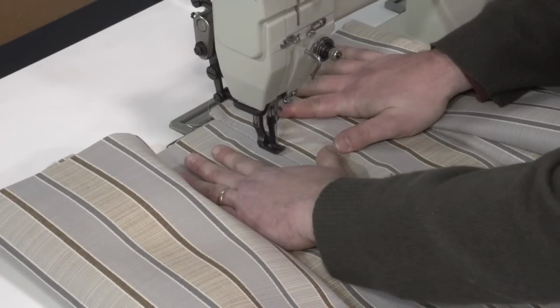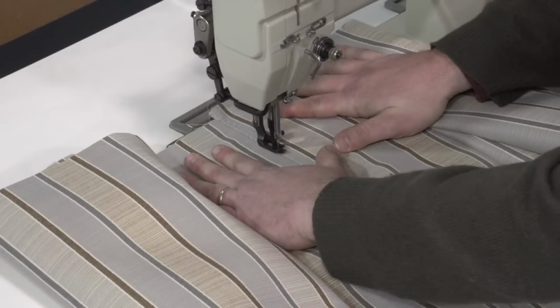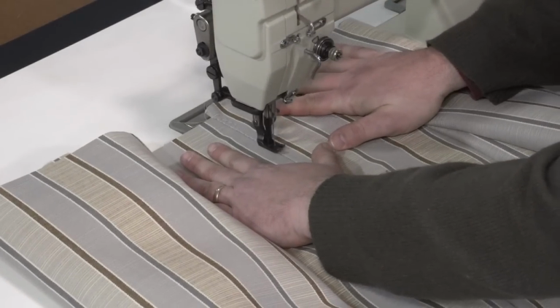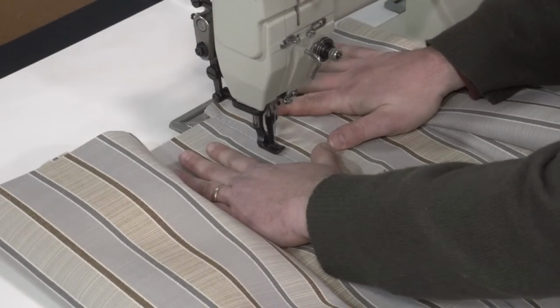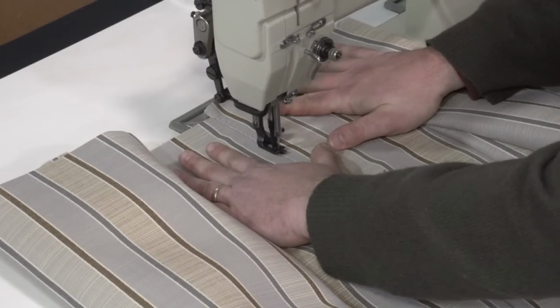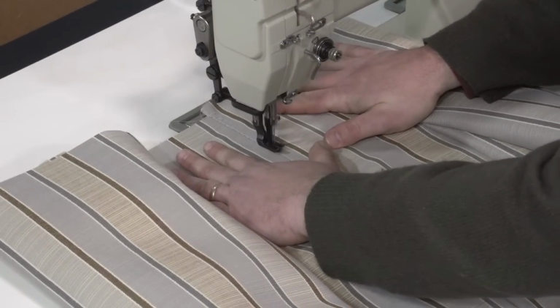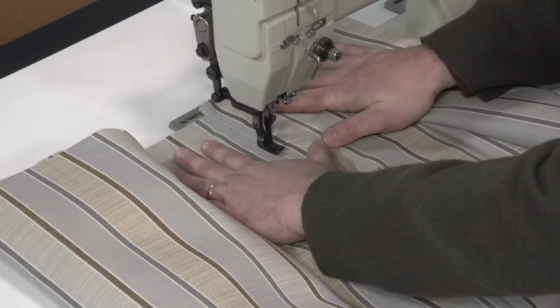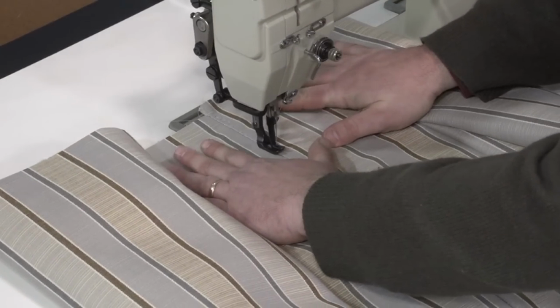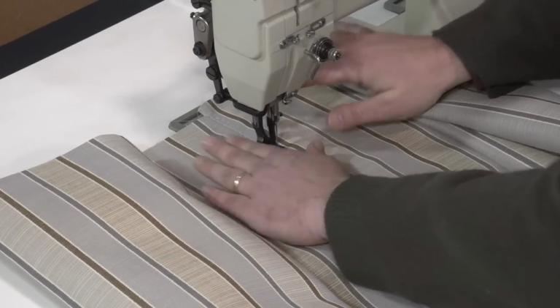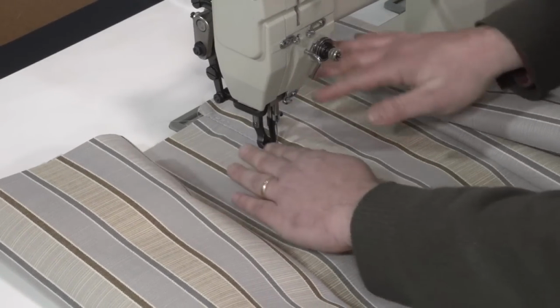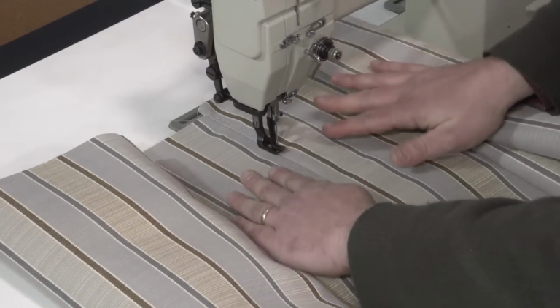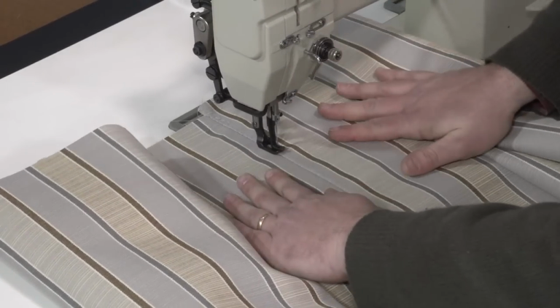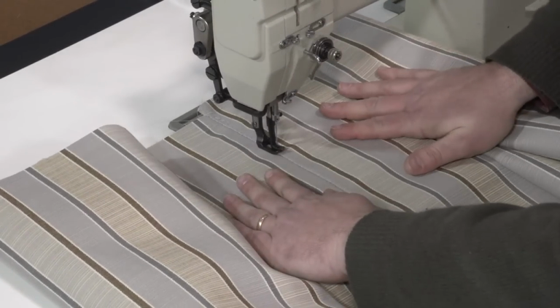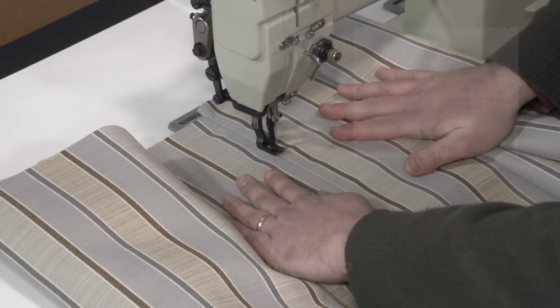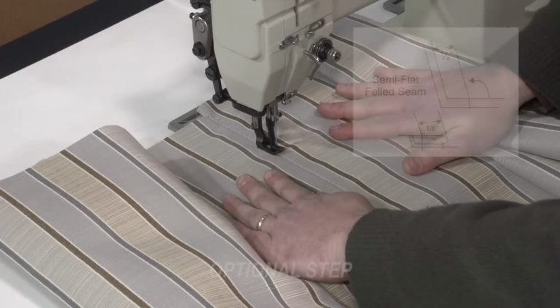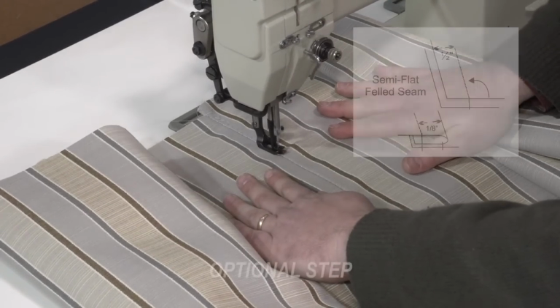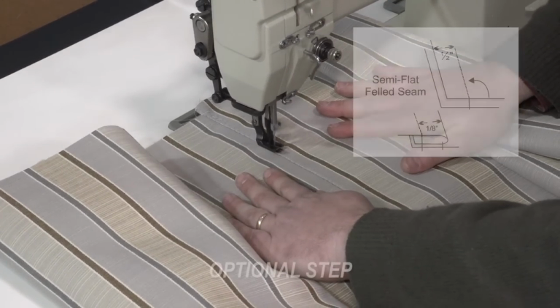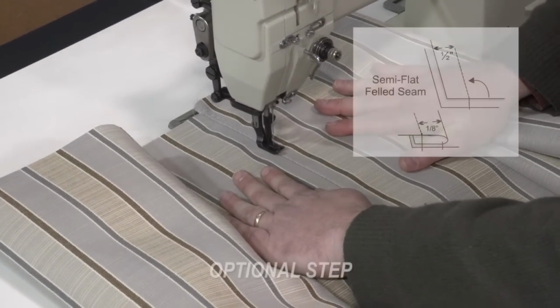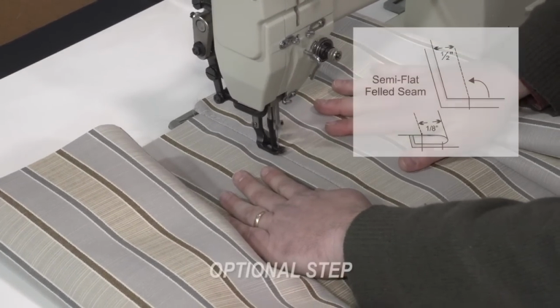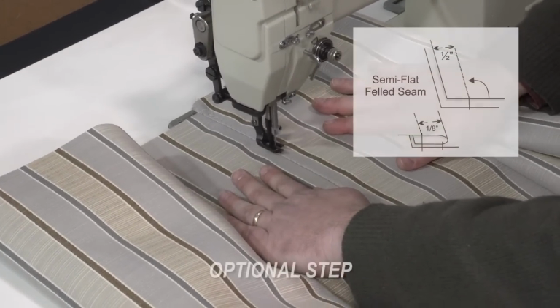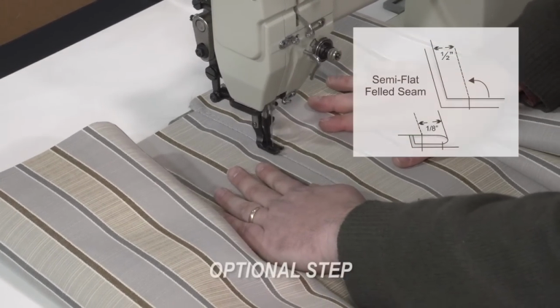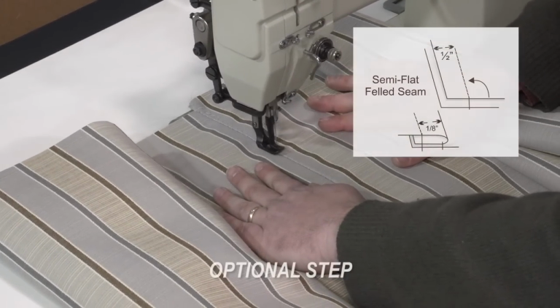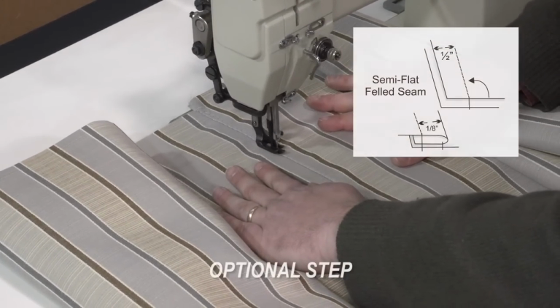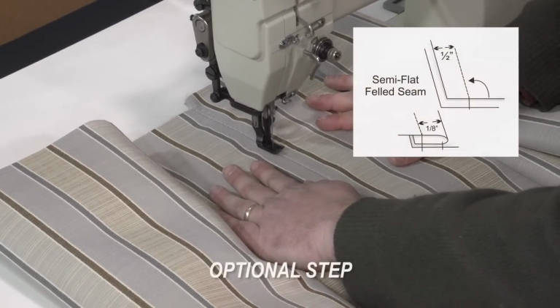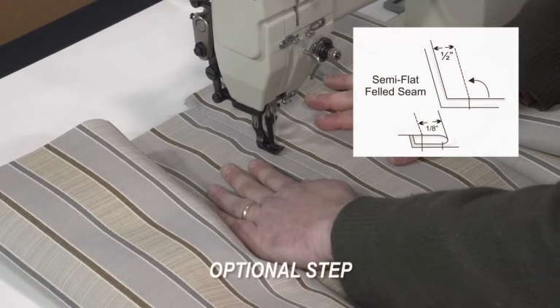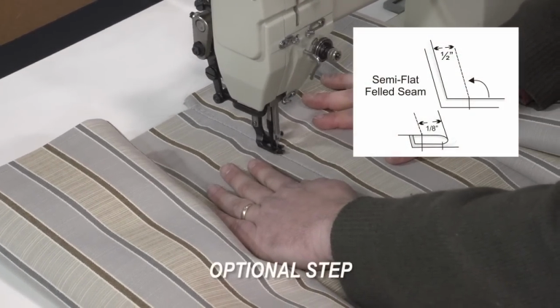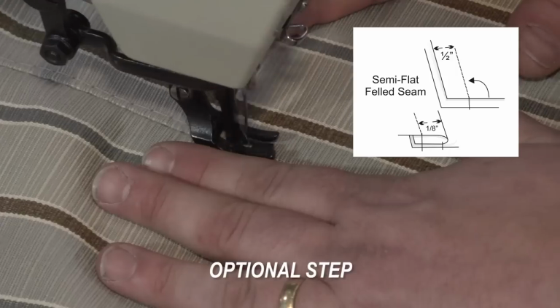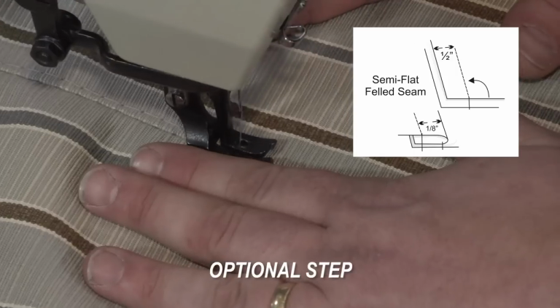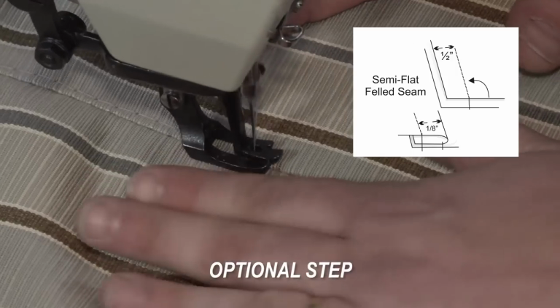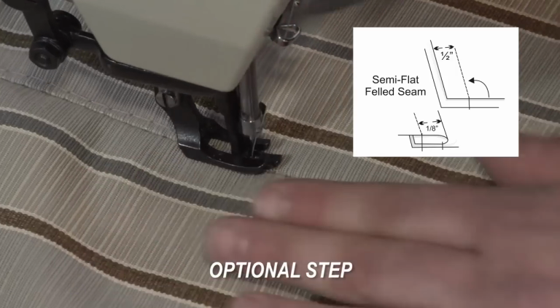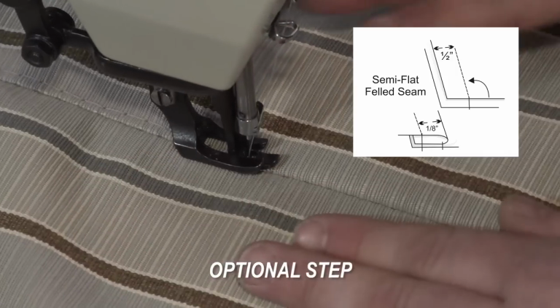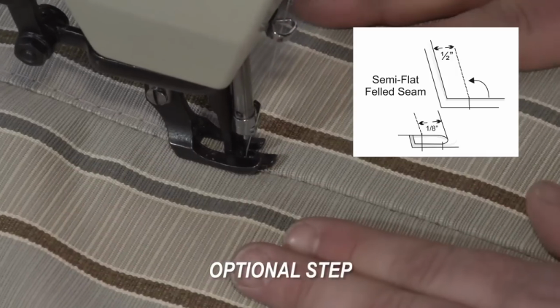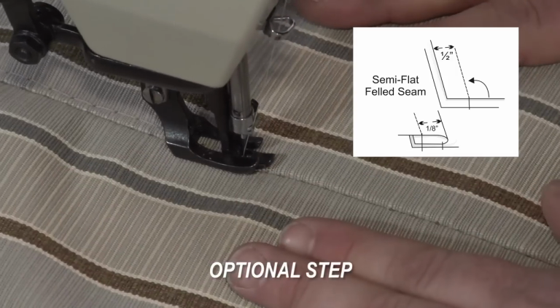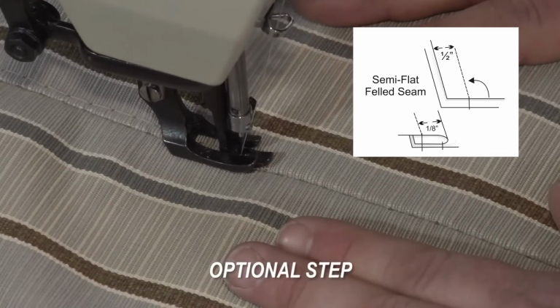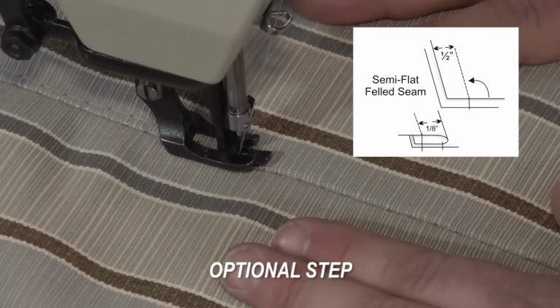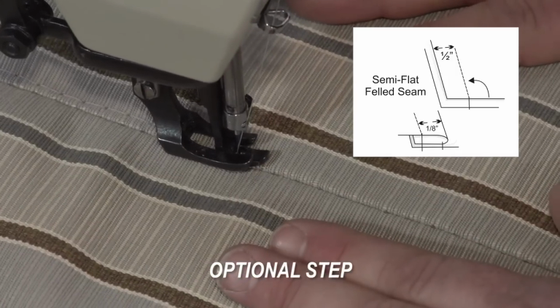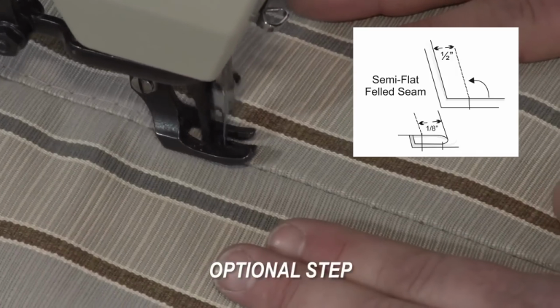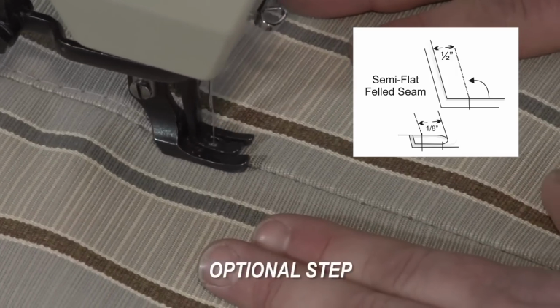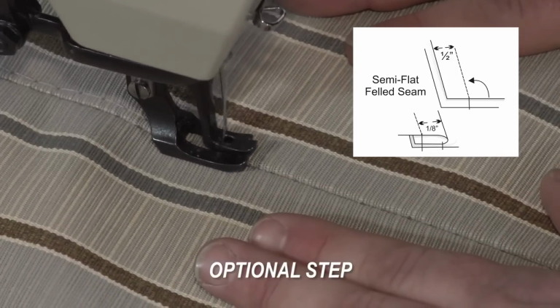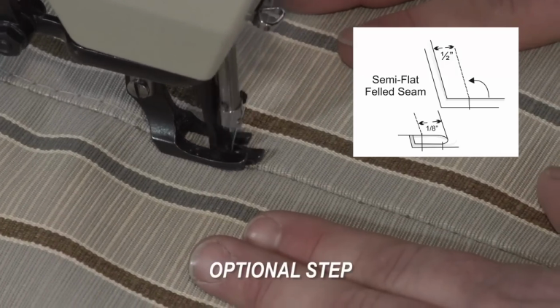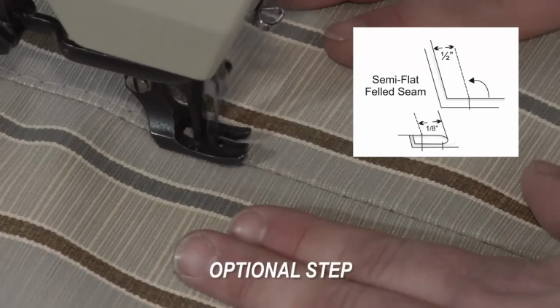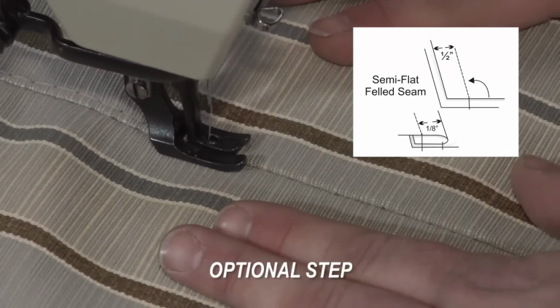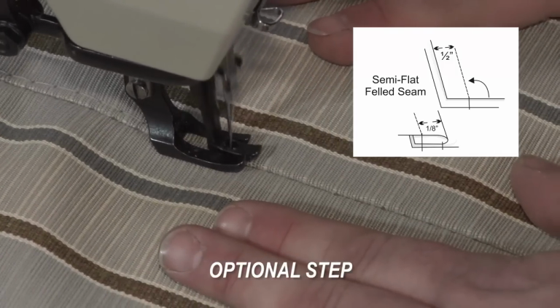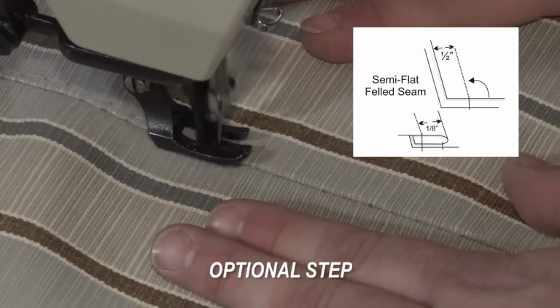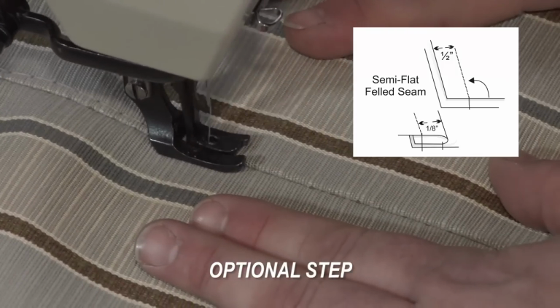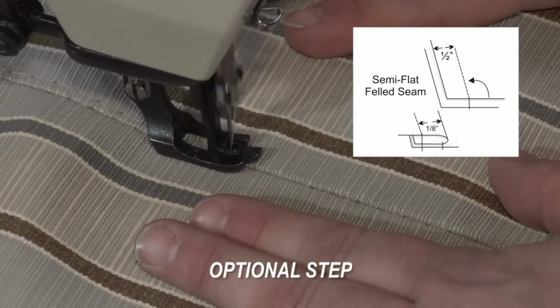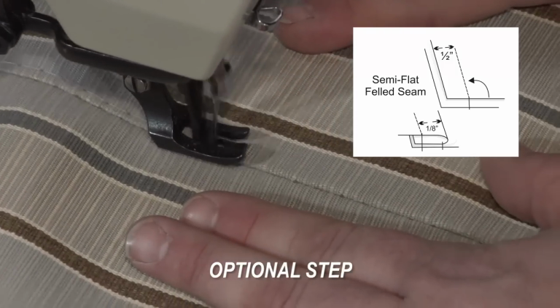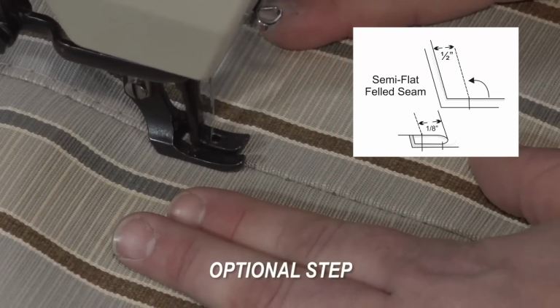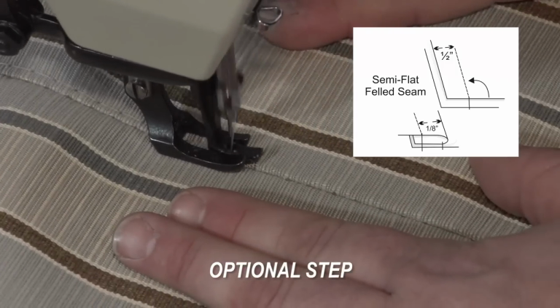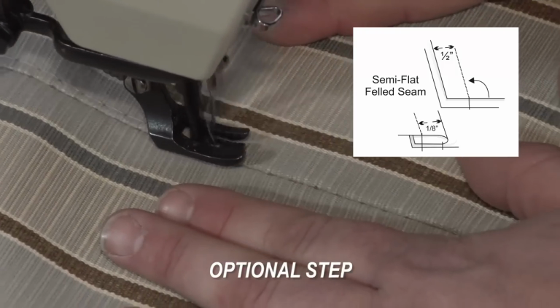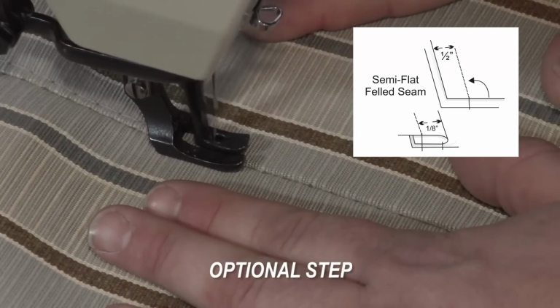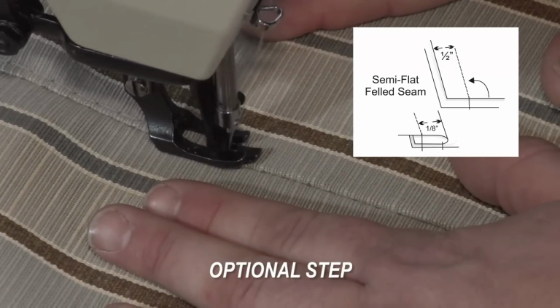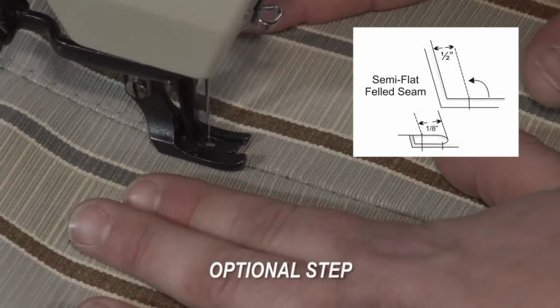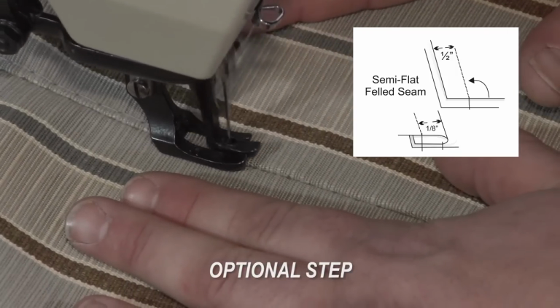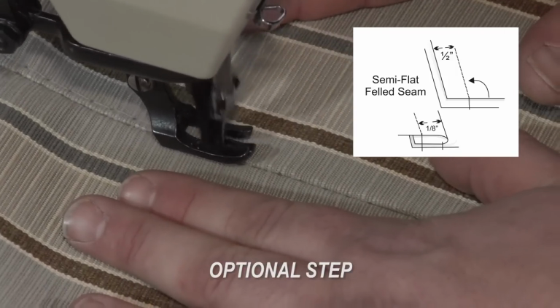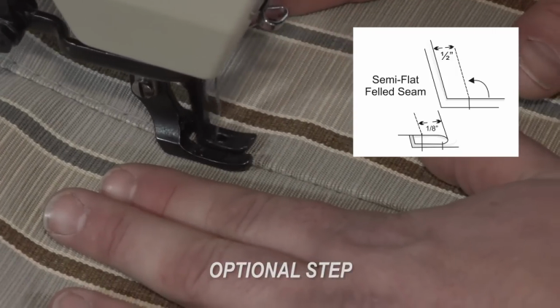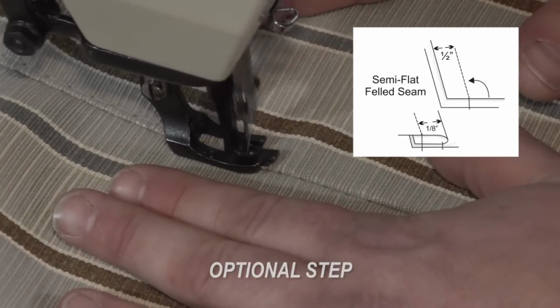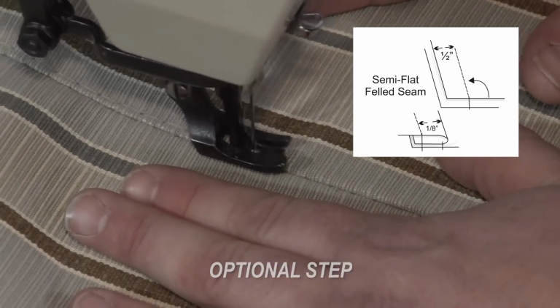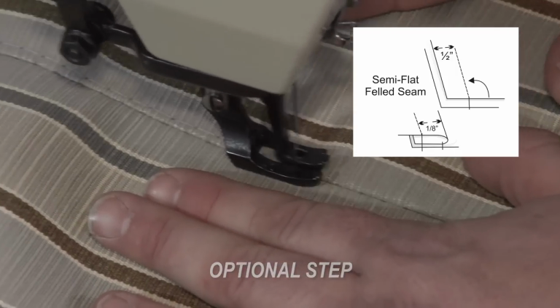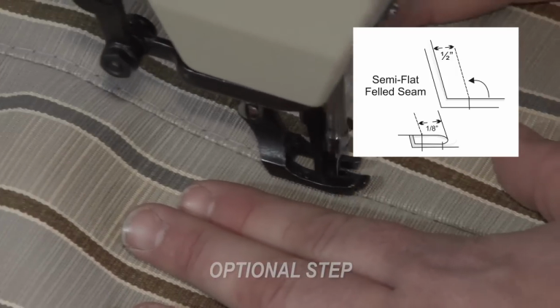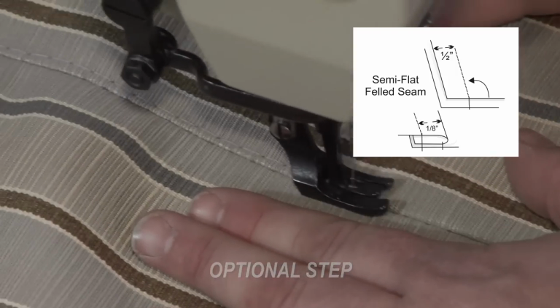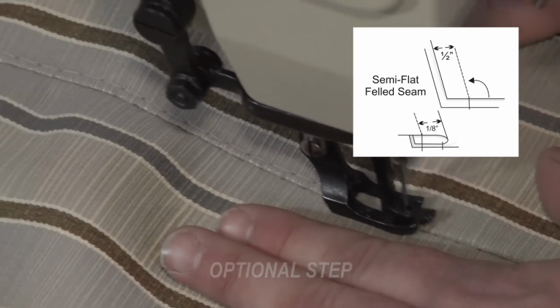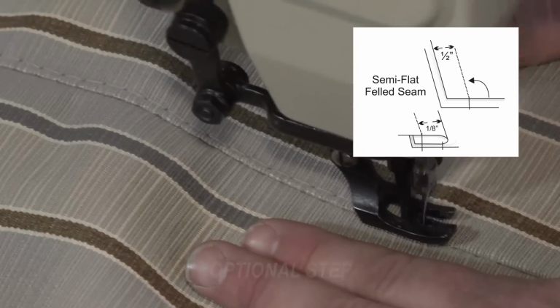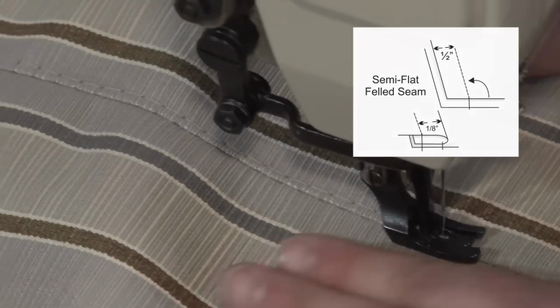An optional step here is to place a top stitch, which would traditionally be called a semi-flat-filled seam.